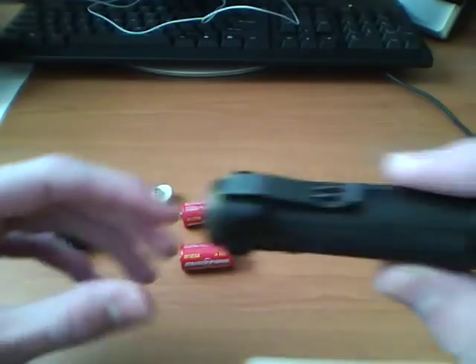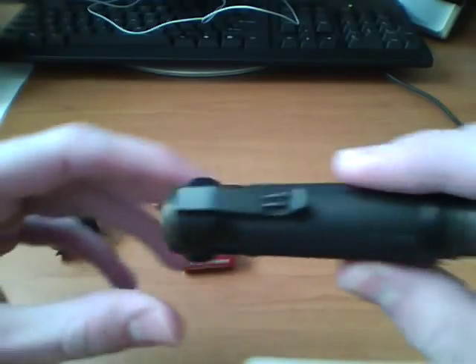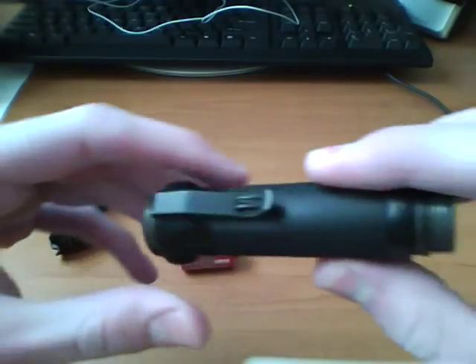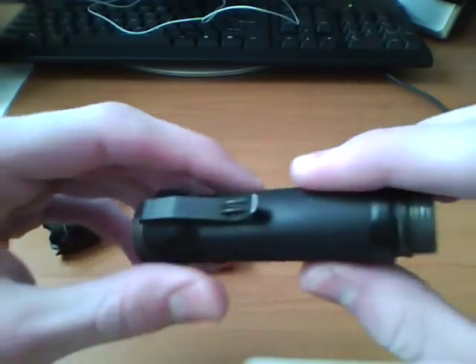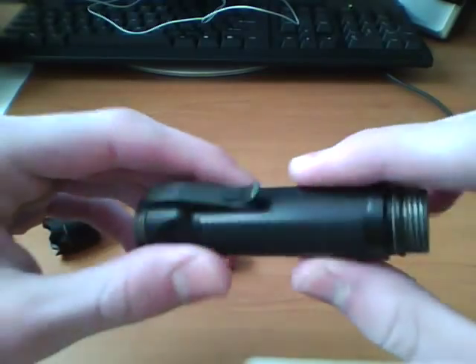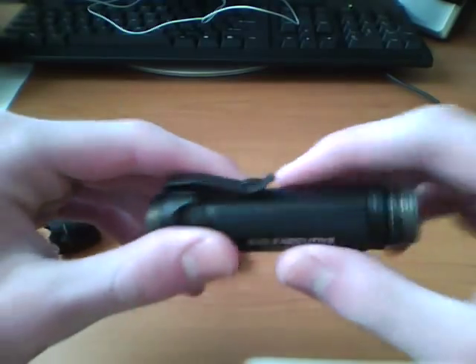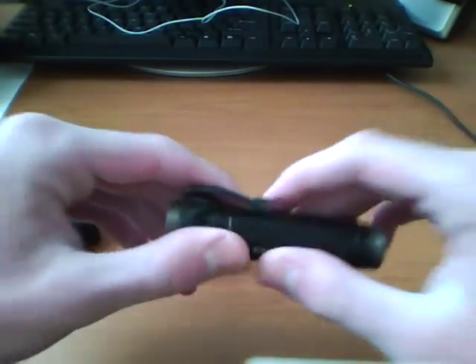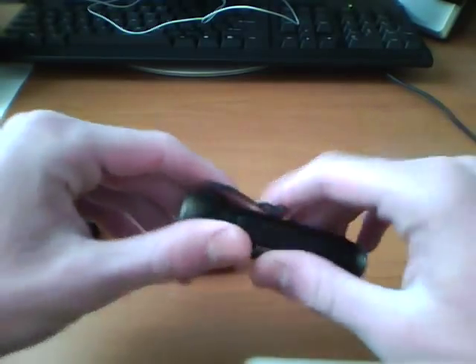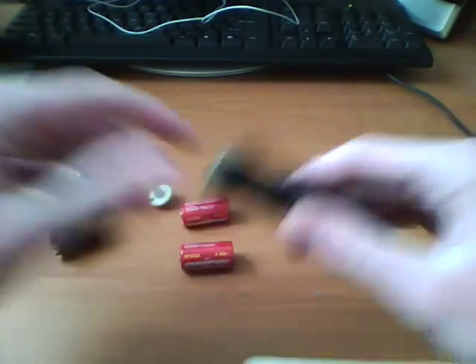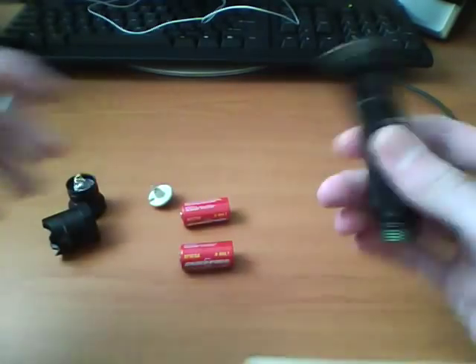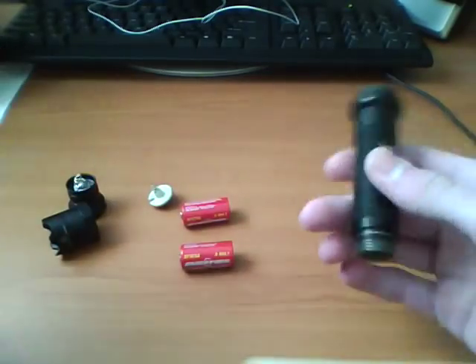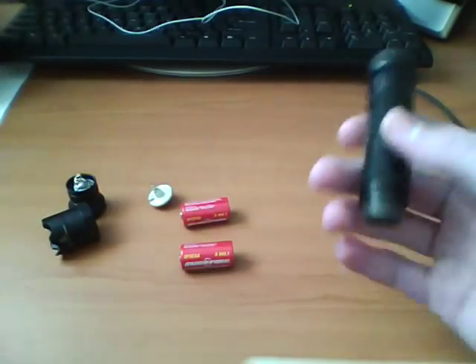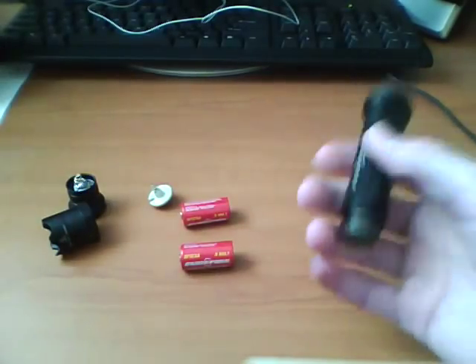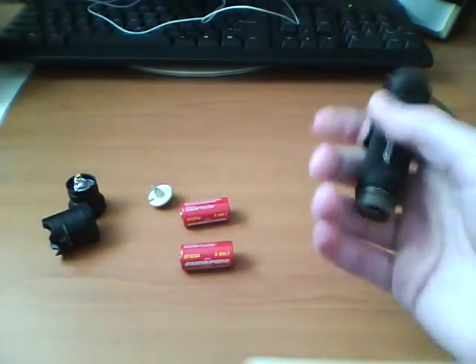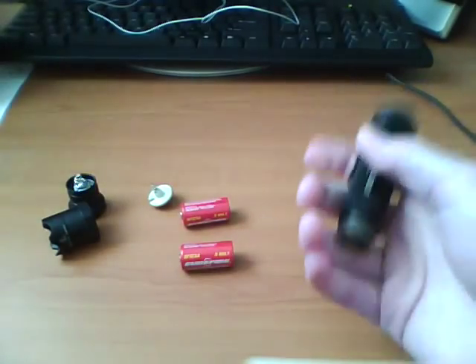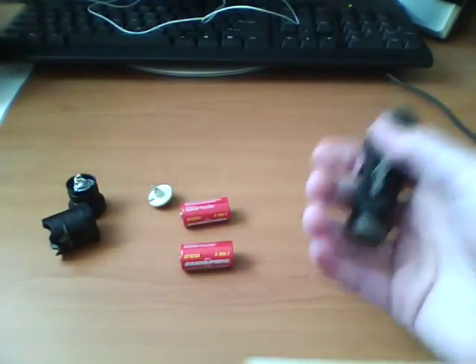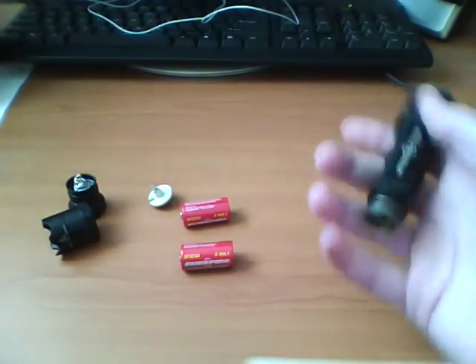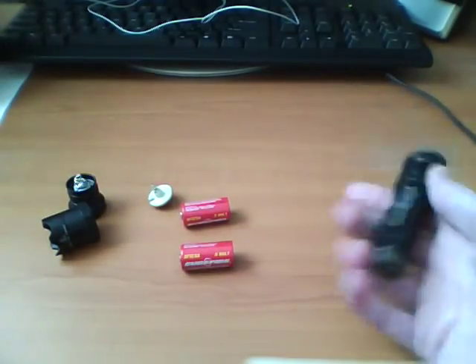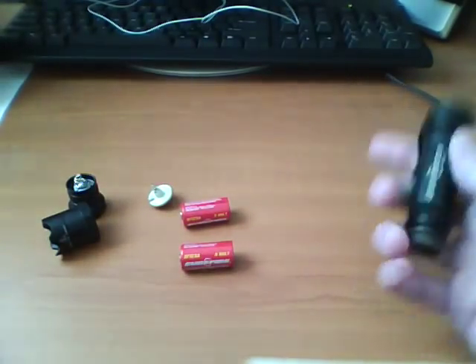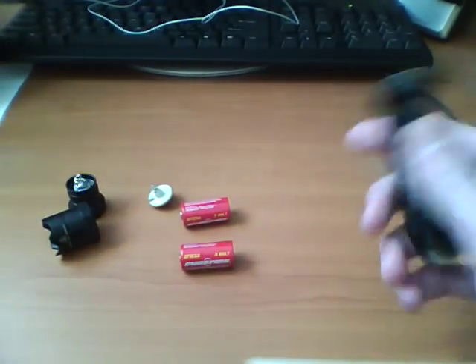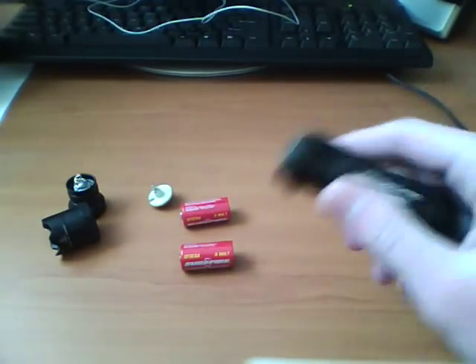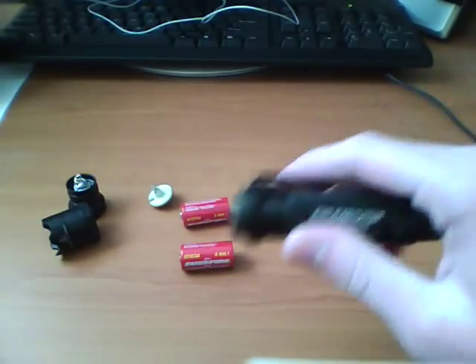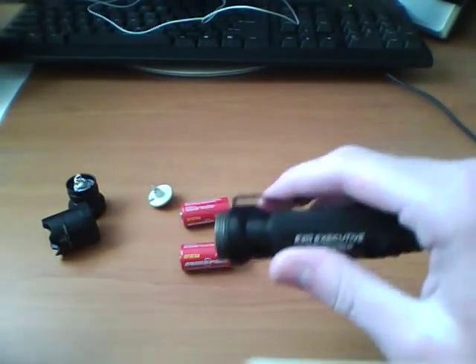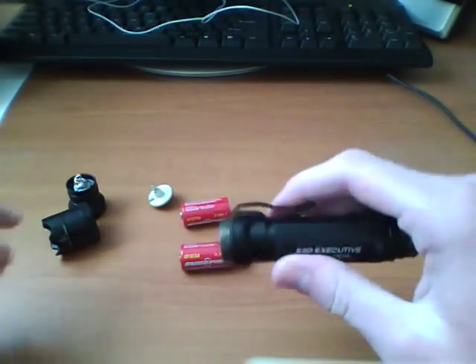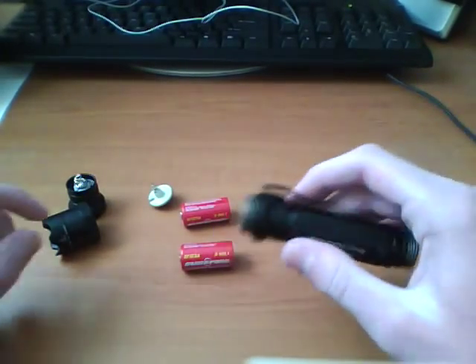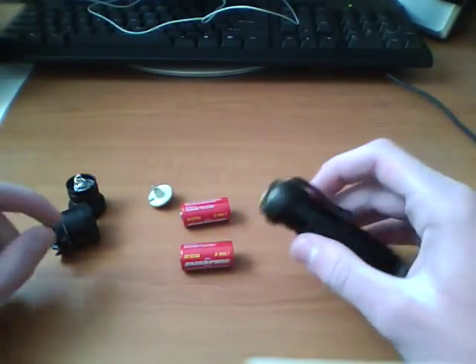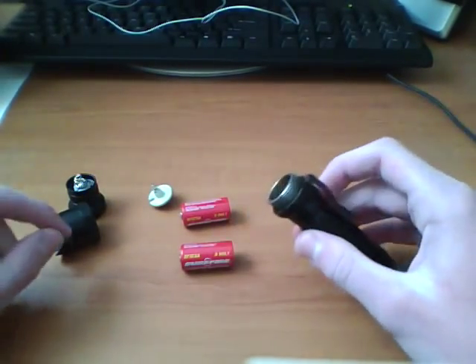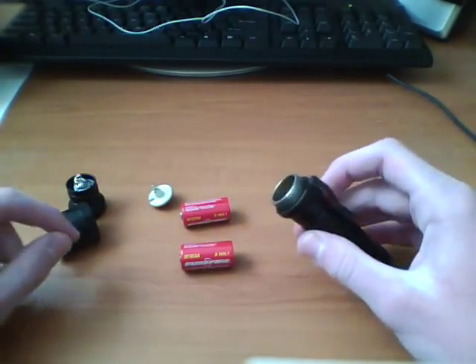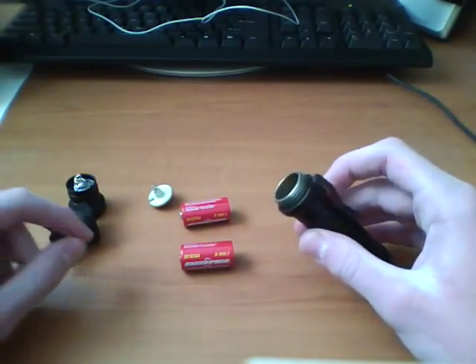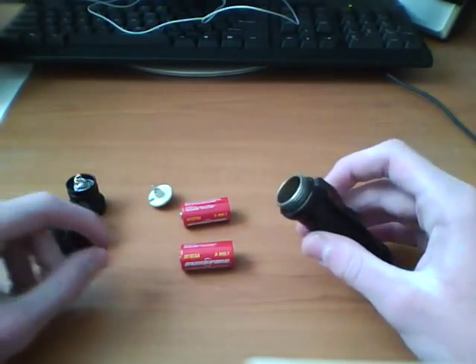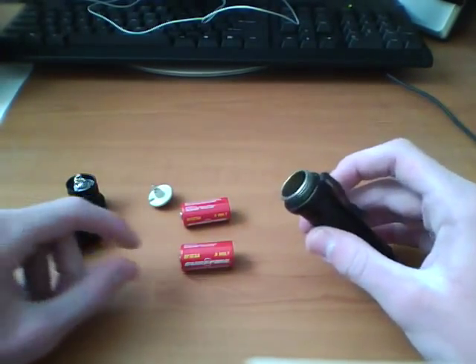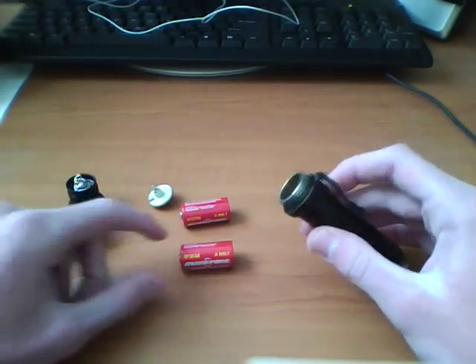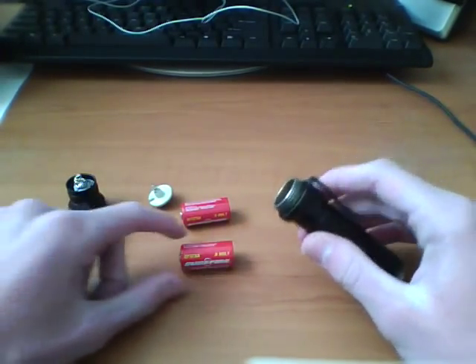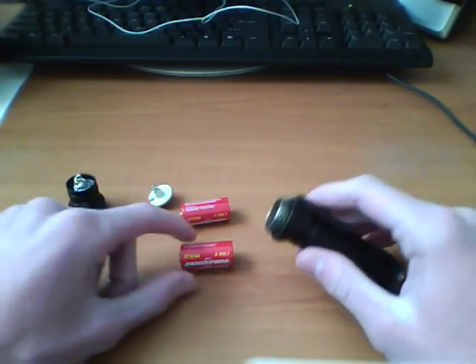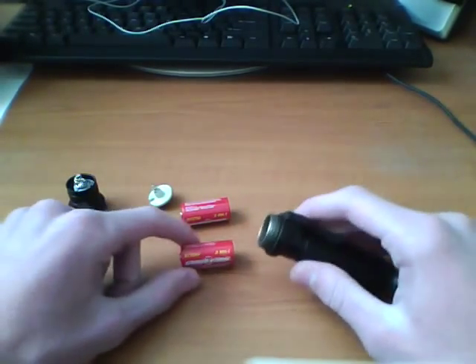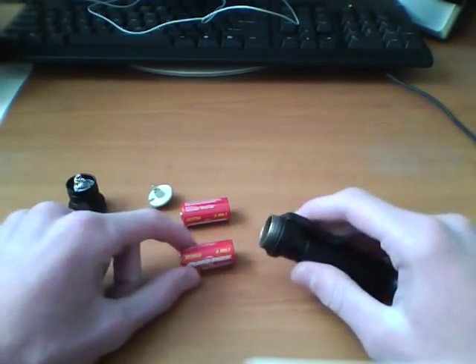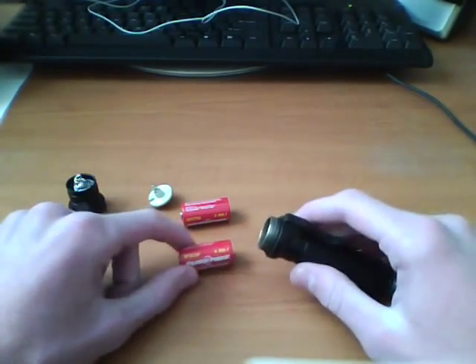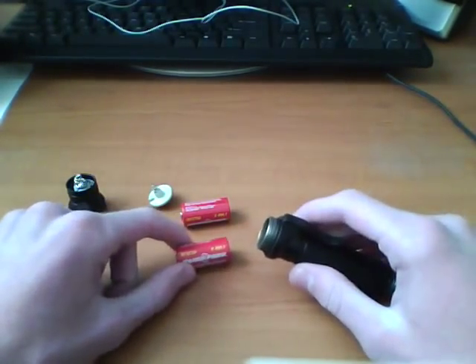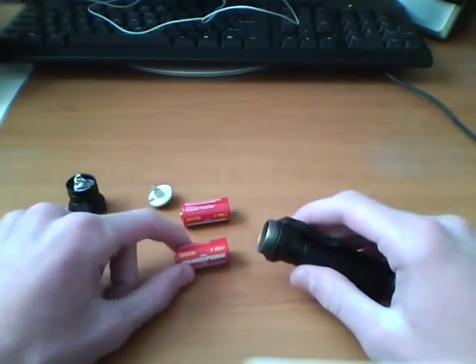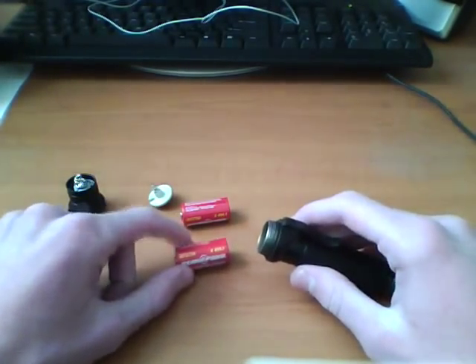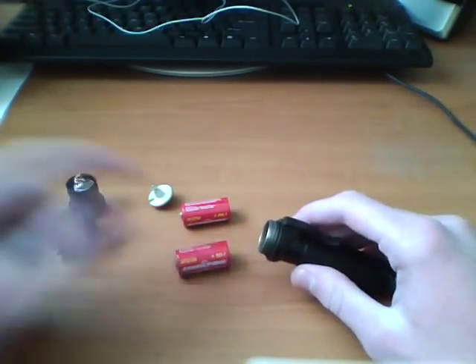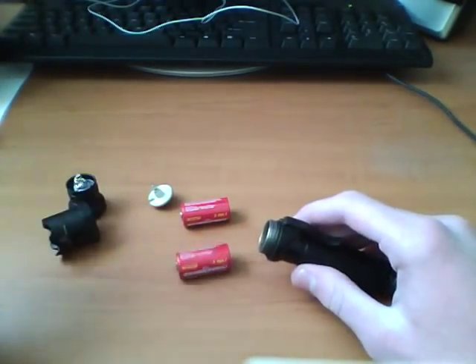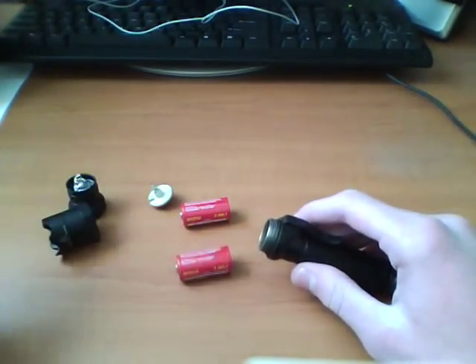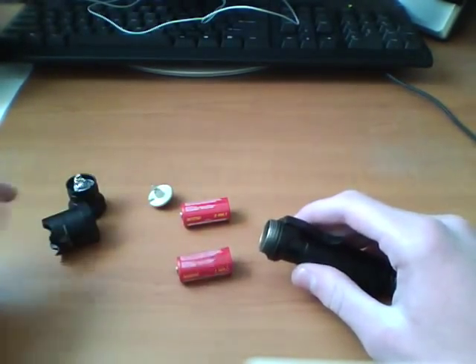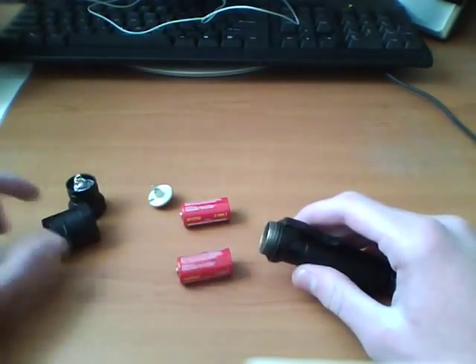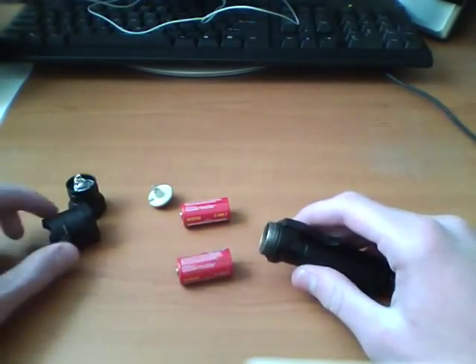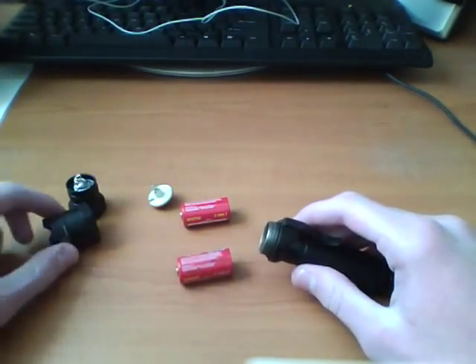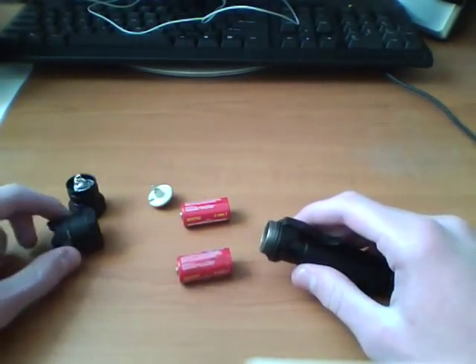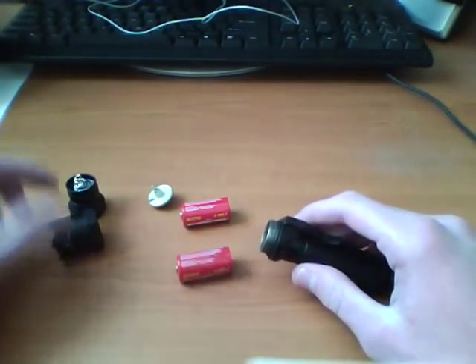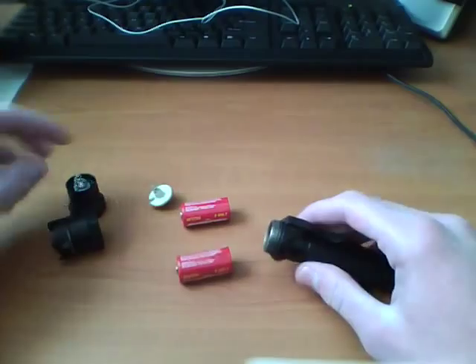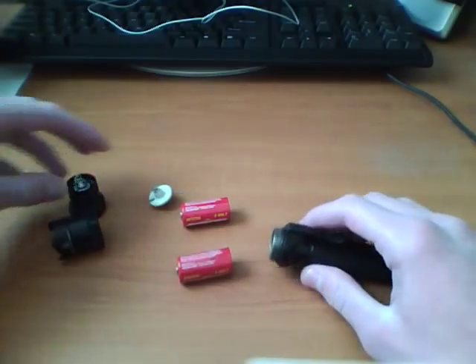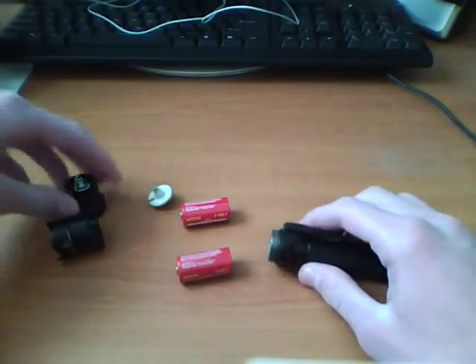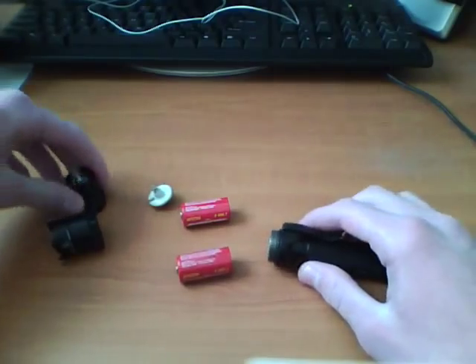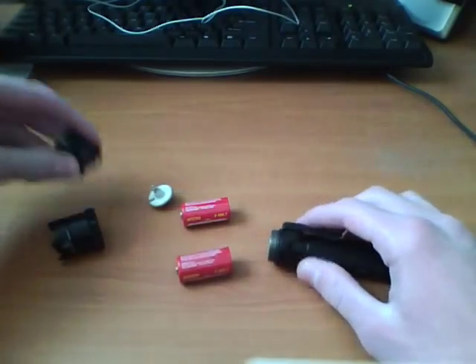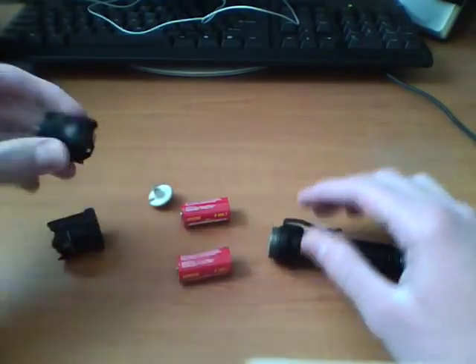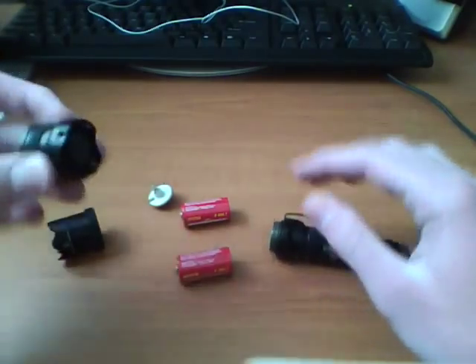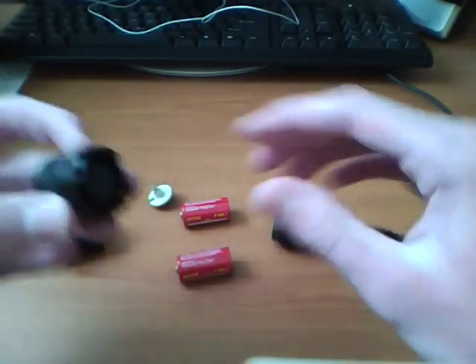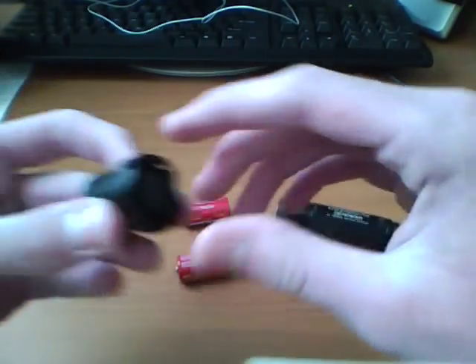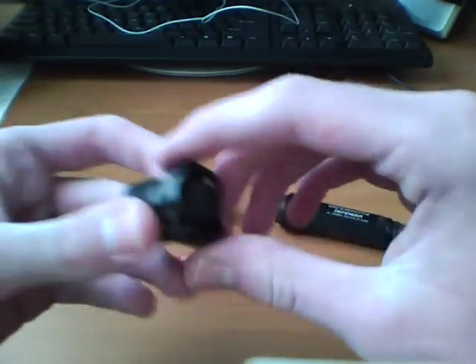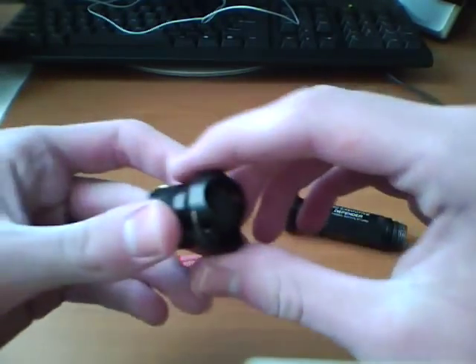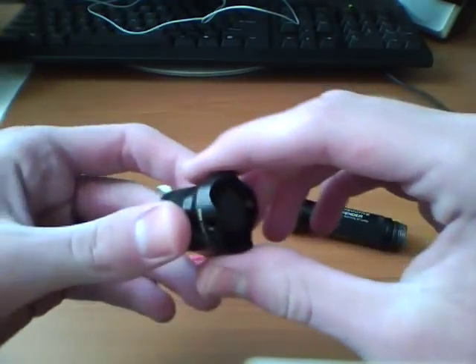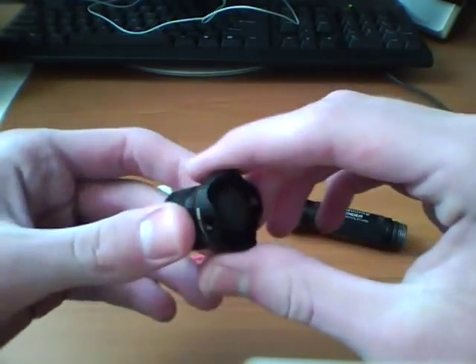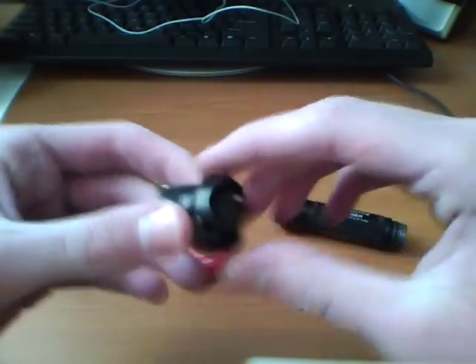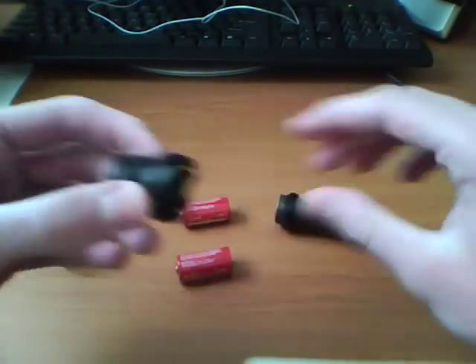Here's the body — I can barely feel it, it's so light. This is kind of the inside. You got your tail cap.